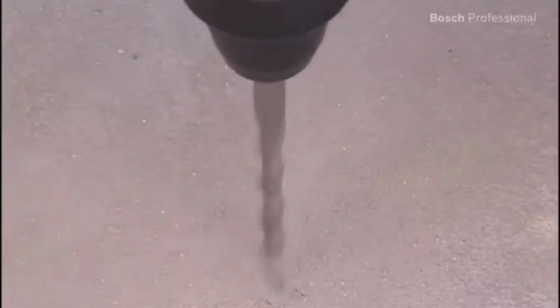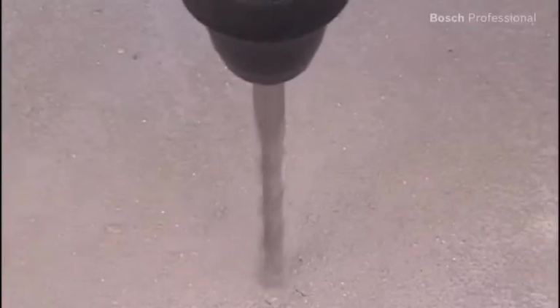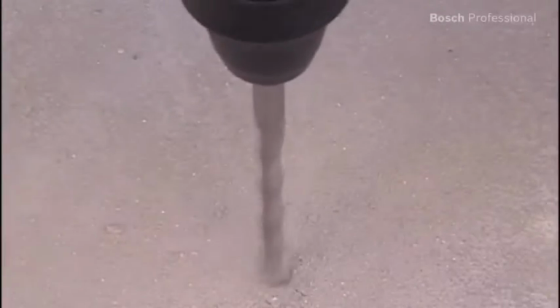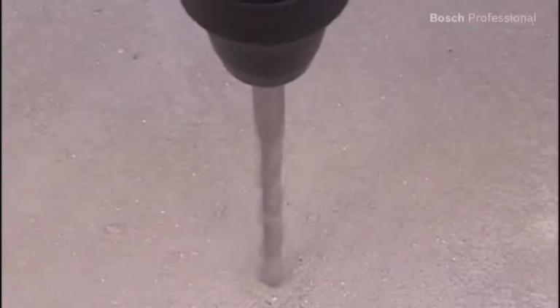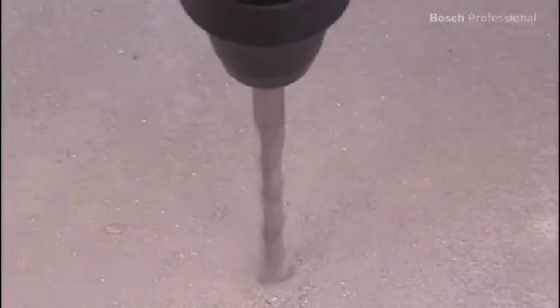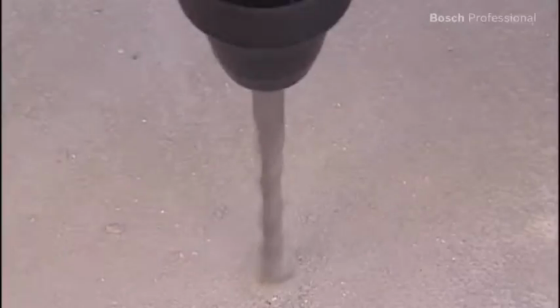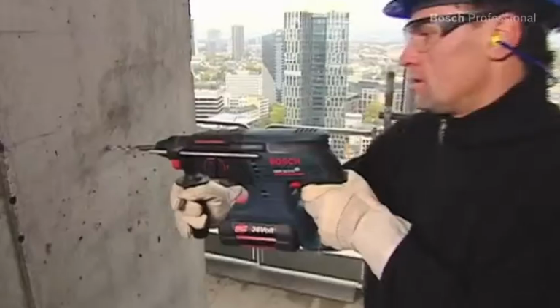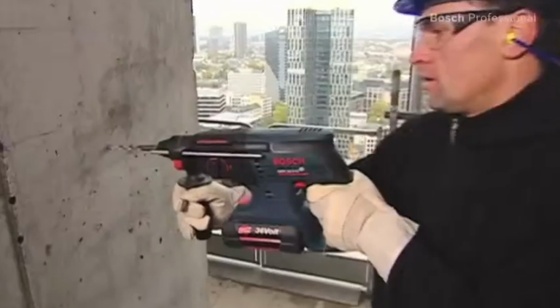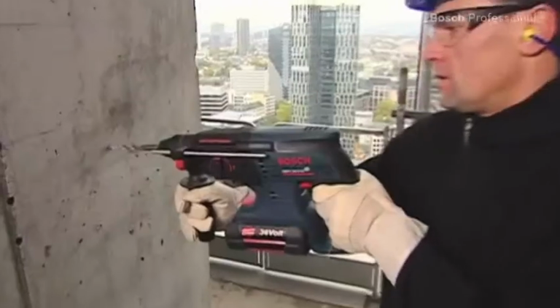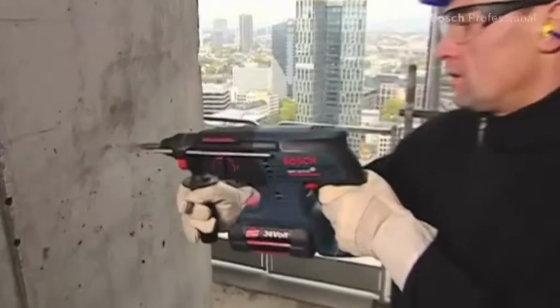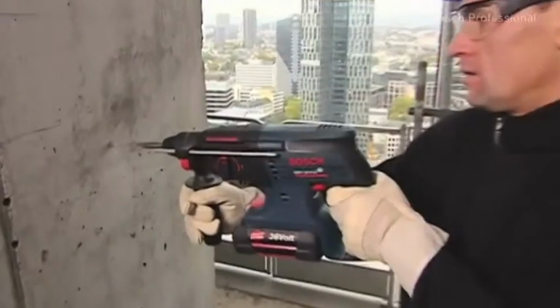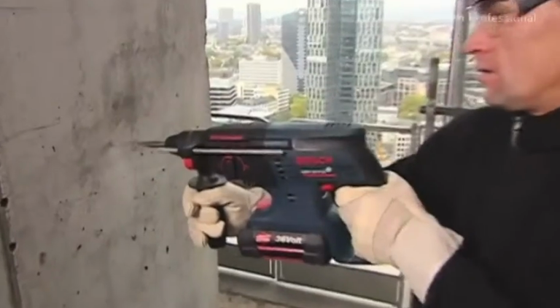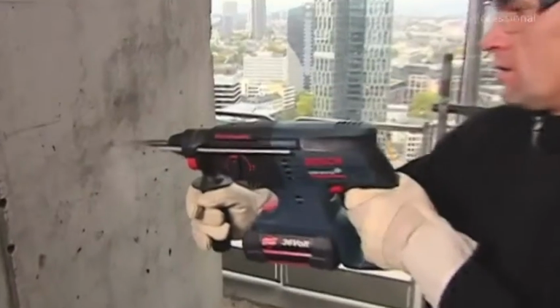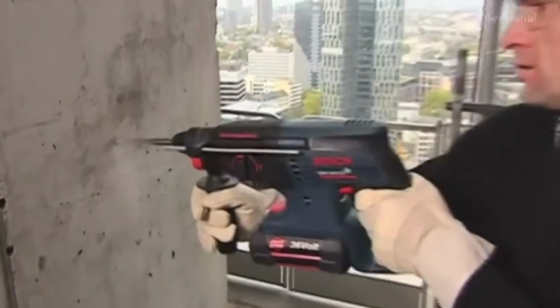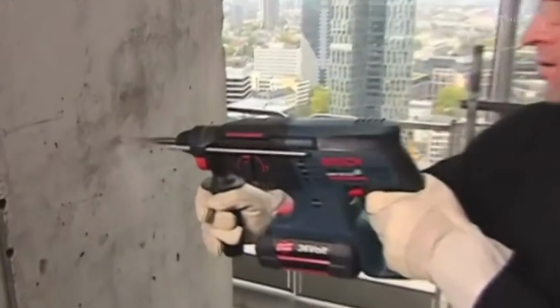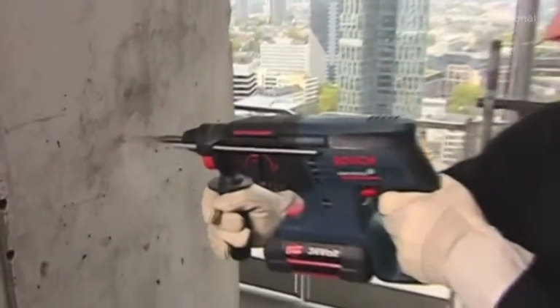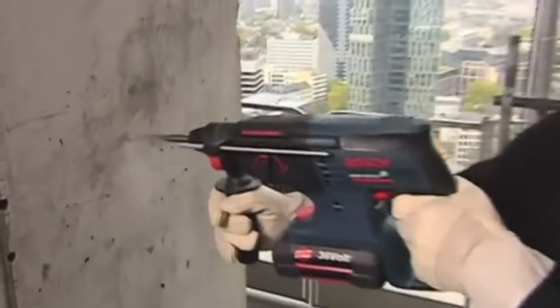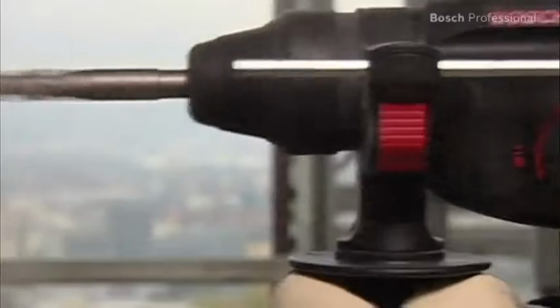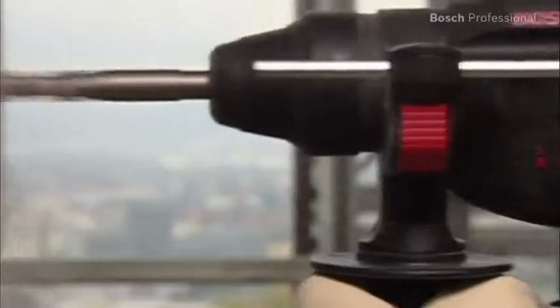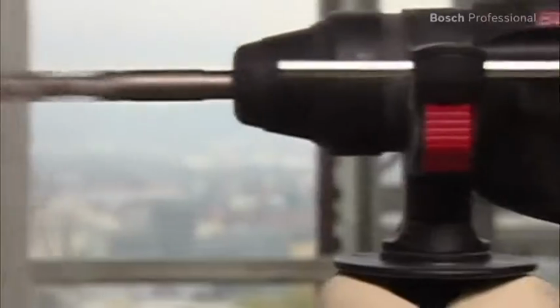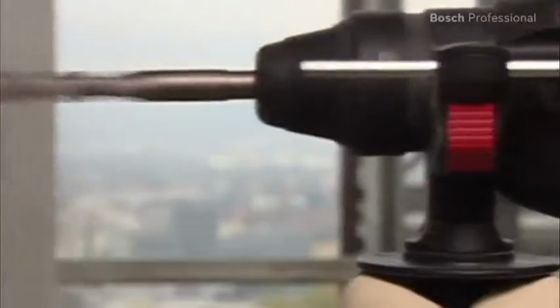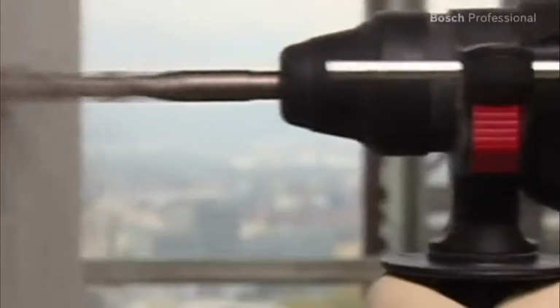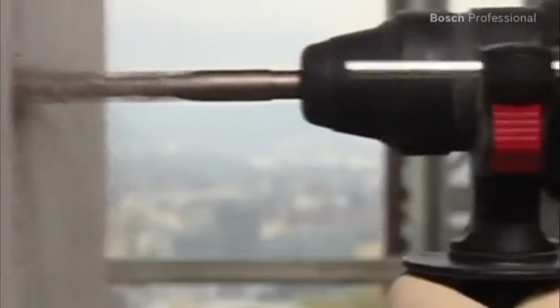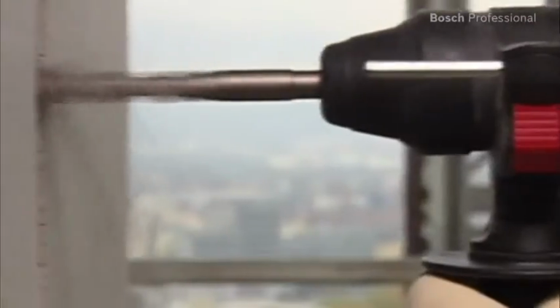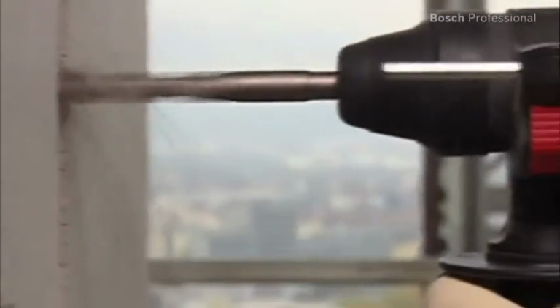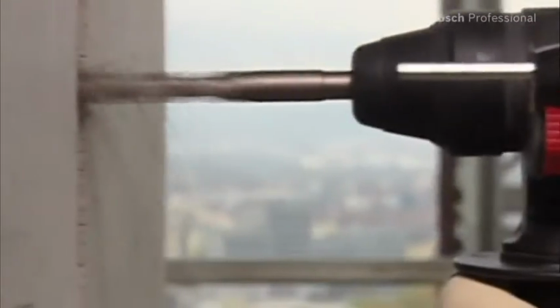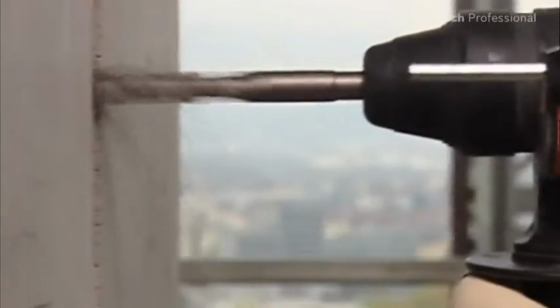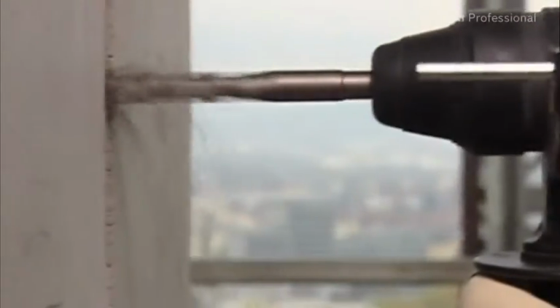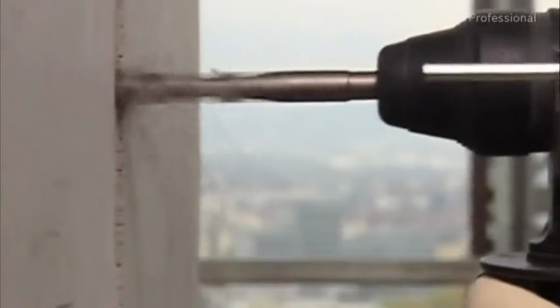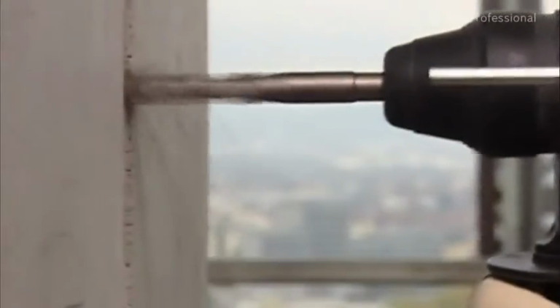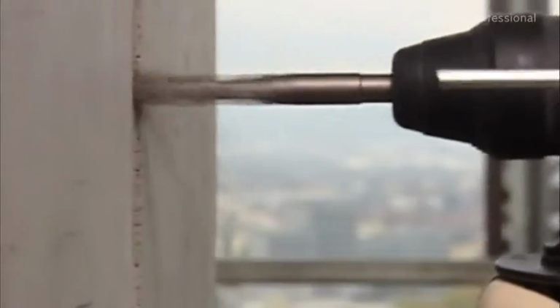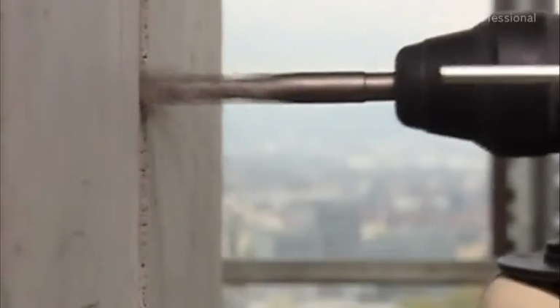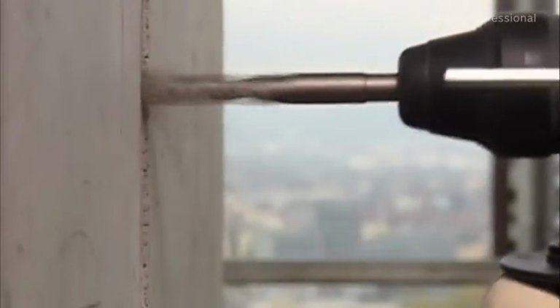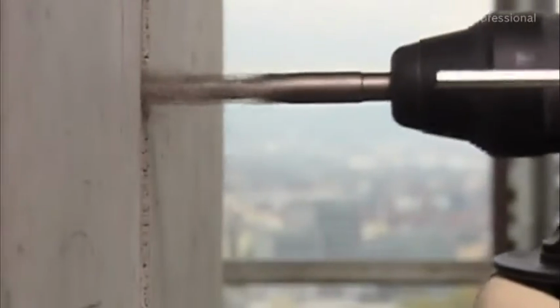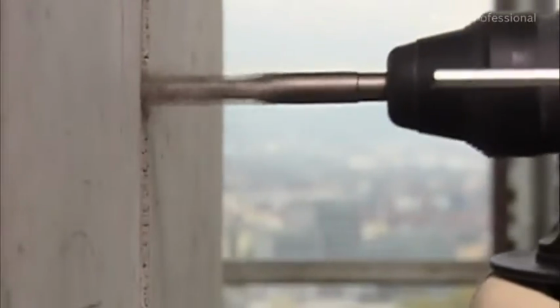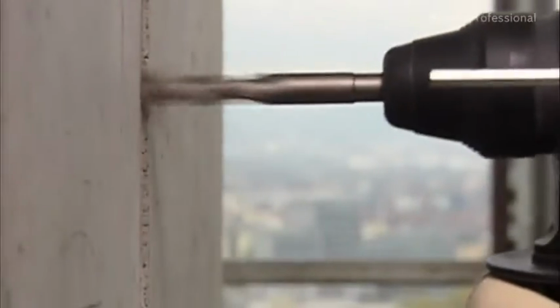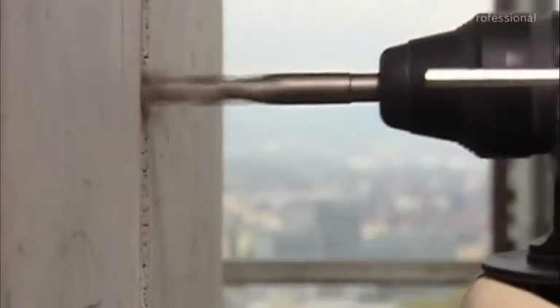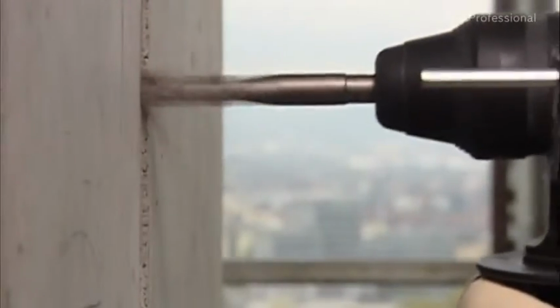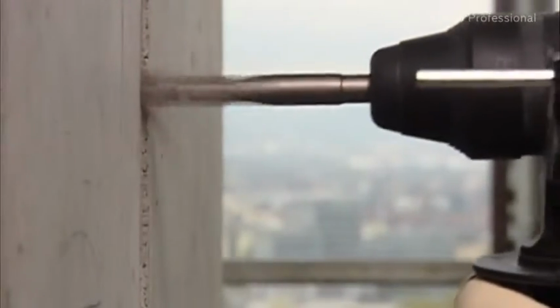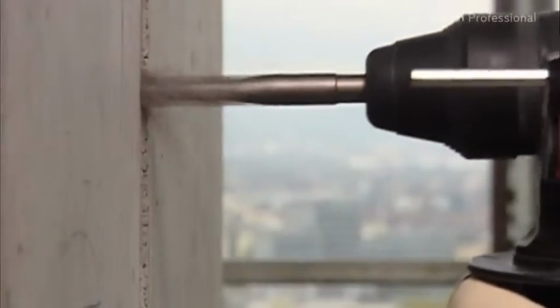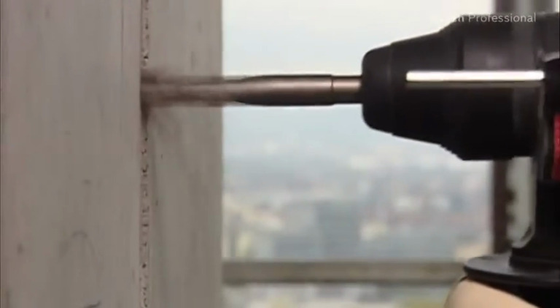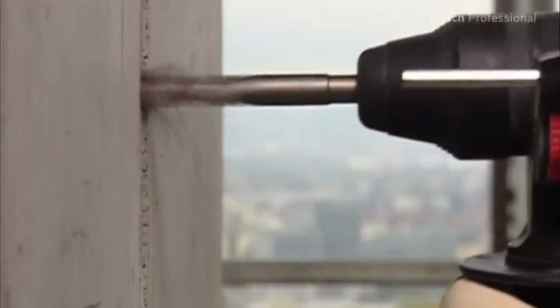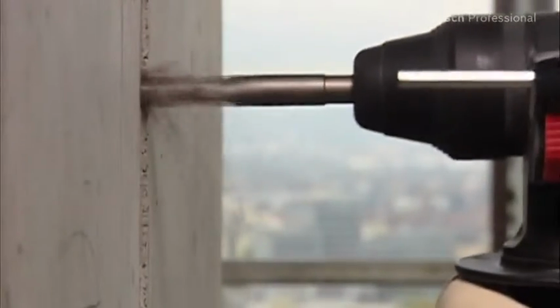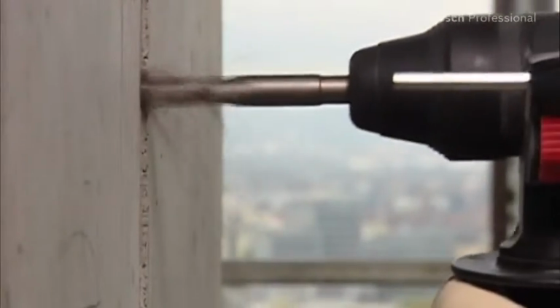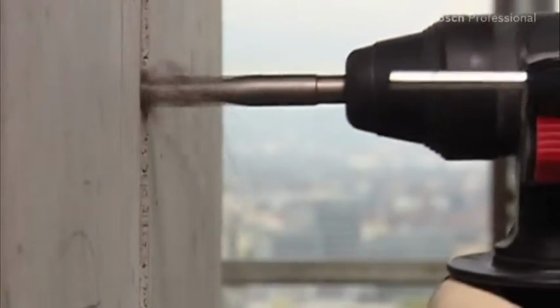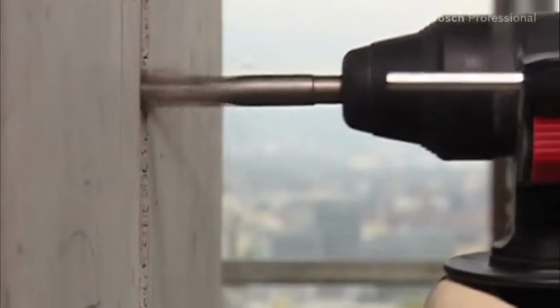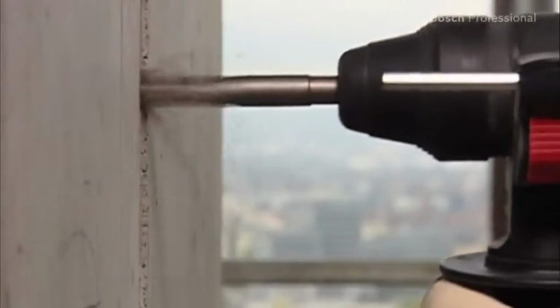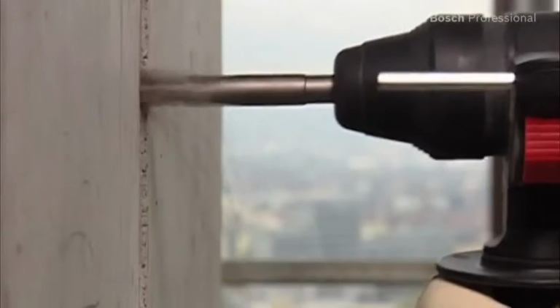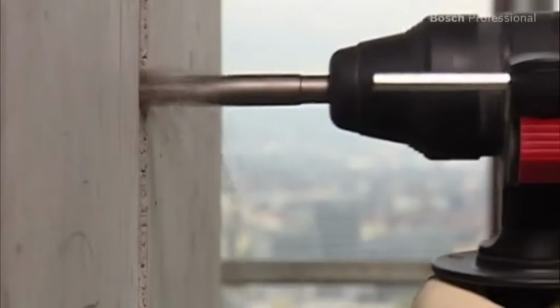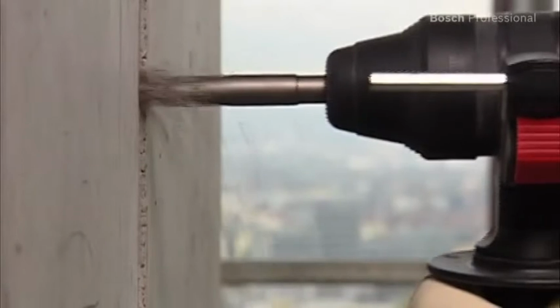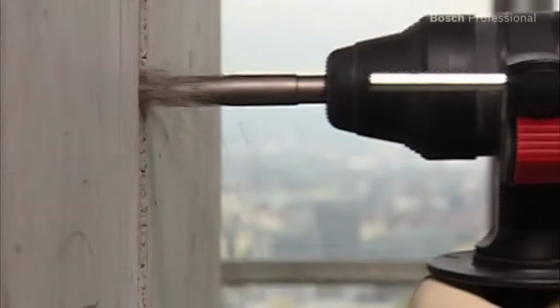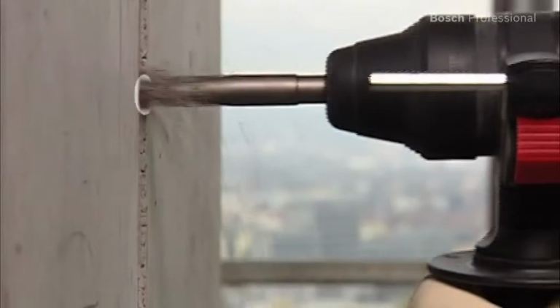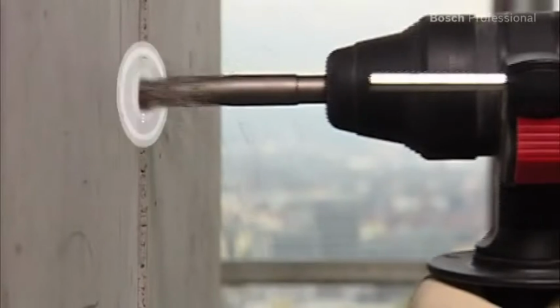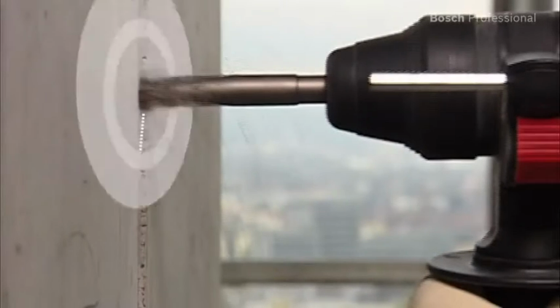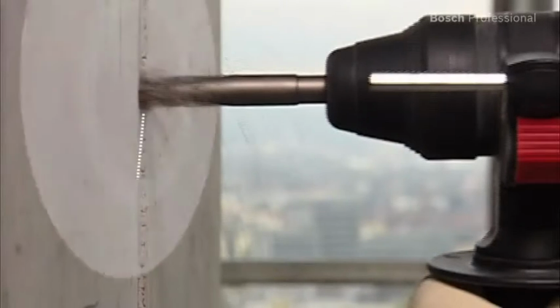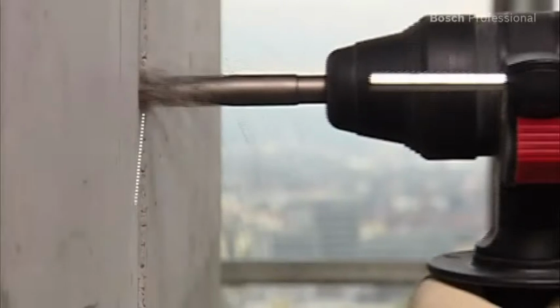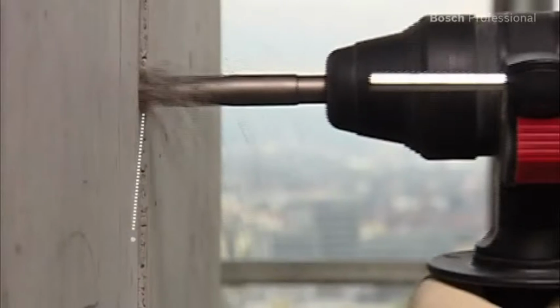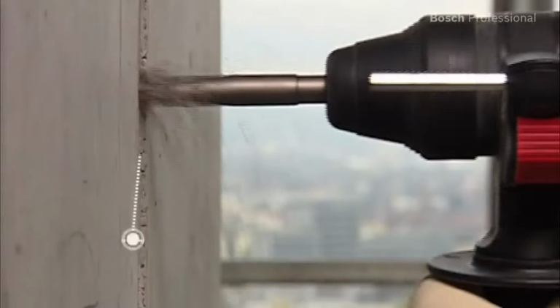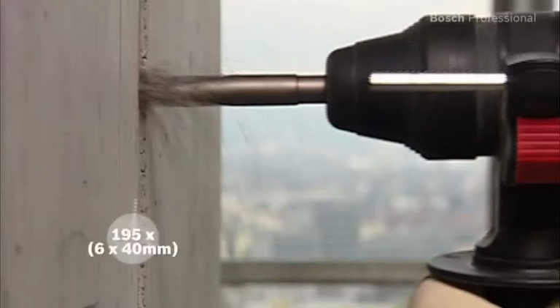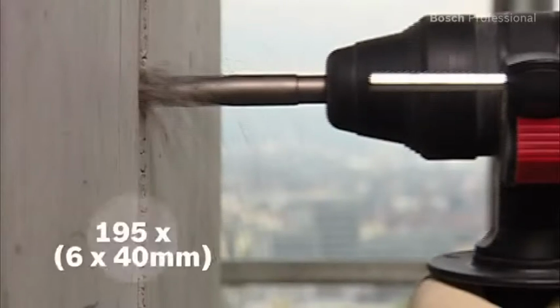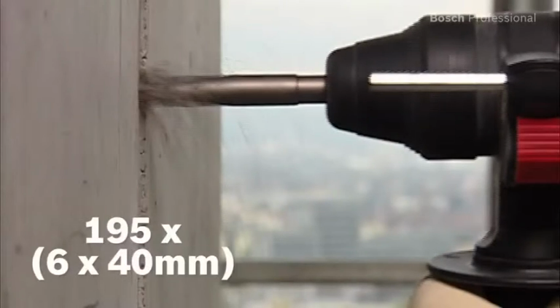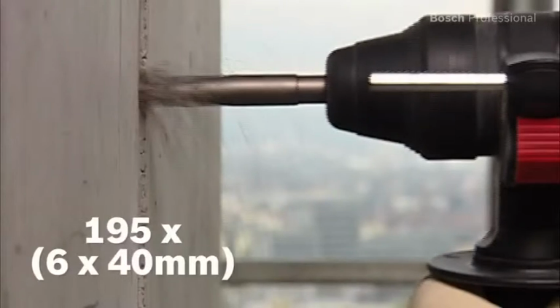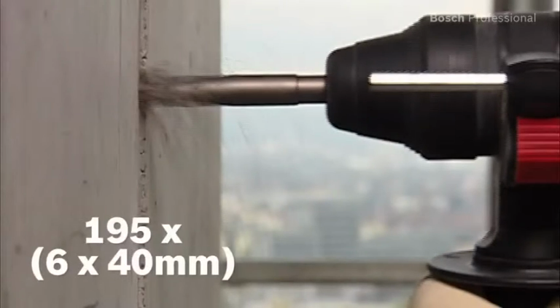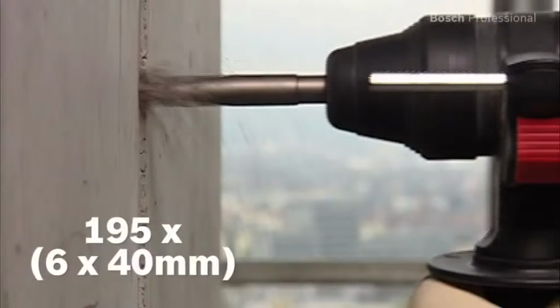Thanks to the efficient Bosch motor, you can drill up to 195 holes in concrete with only one battery charge.